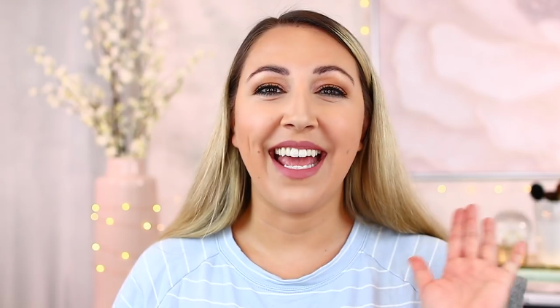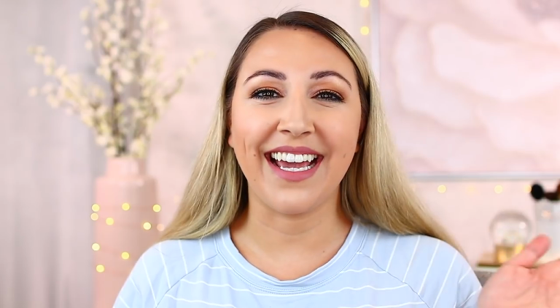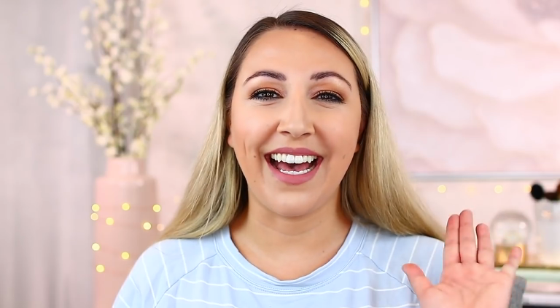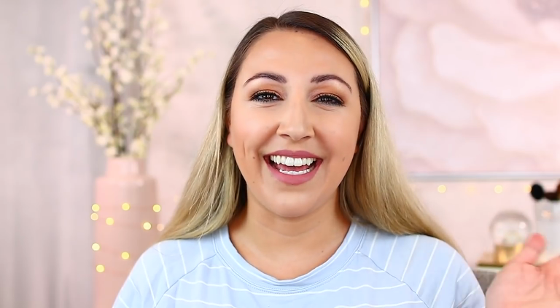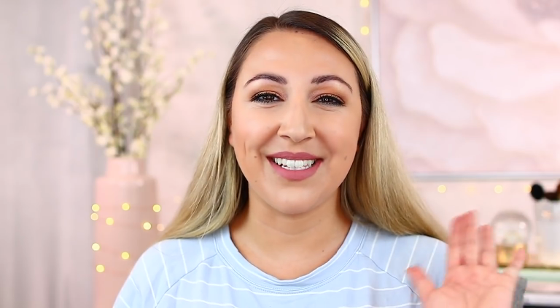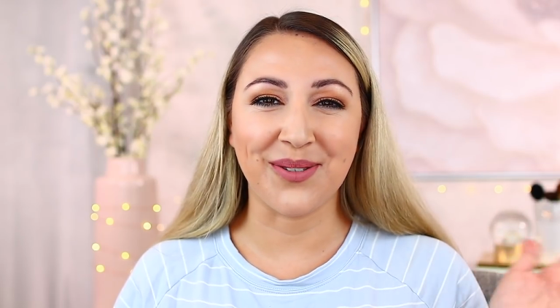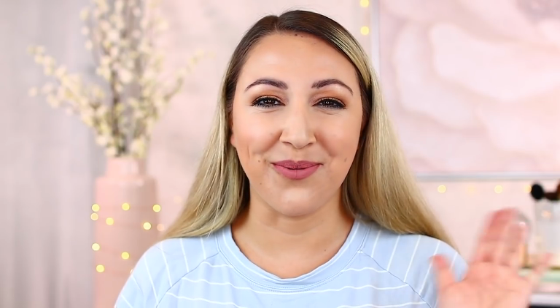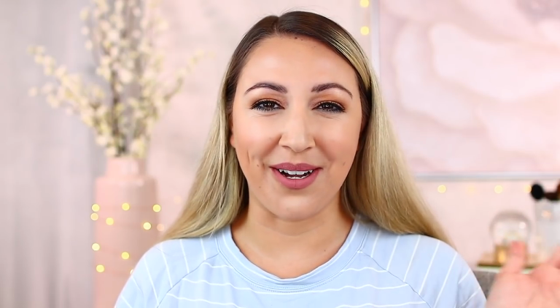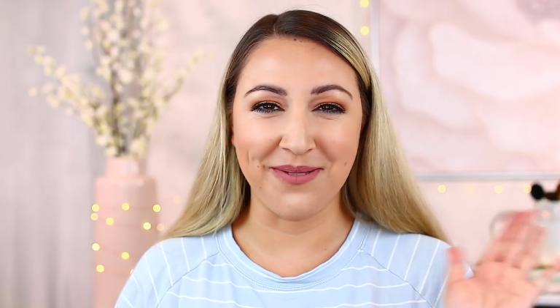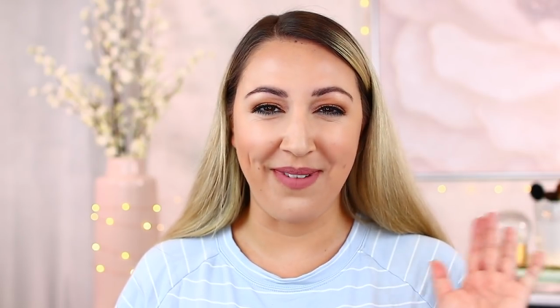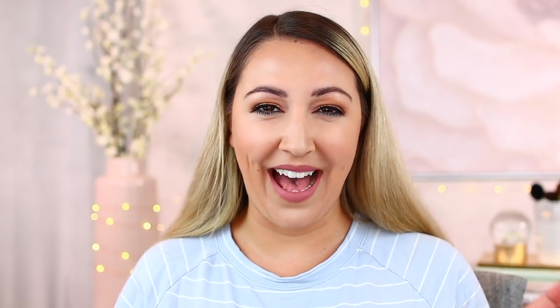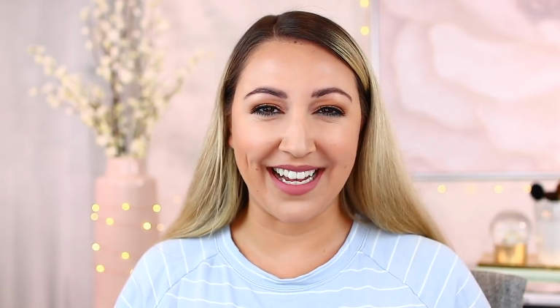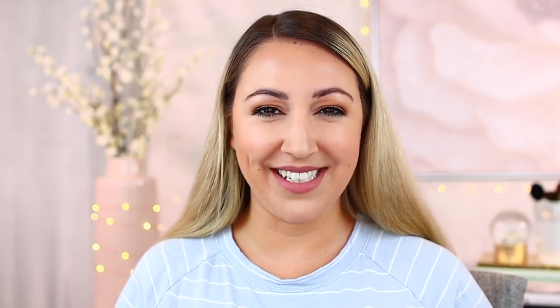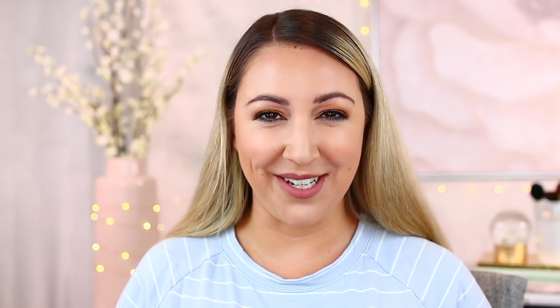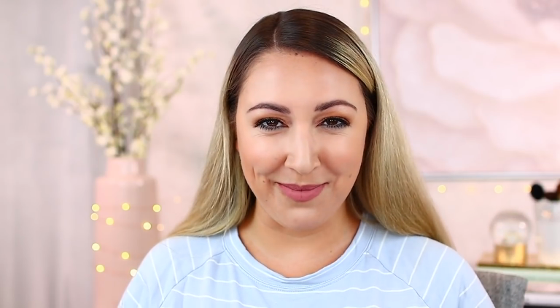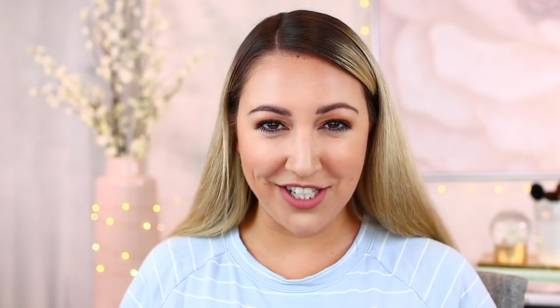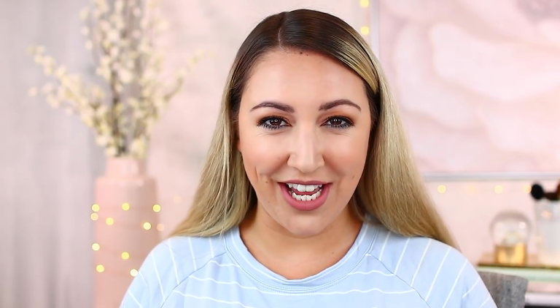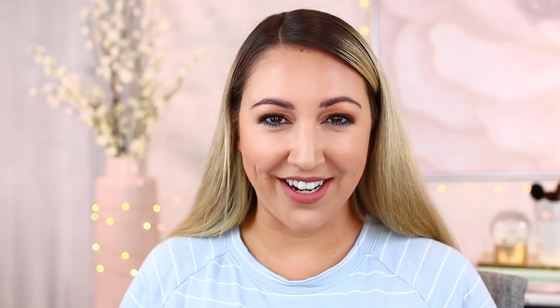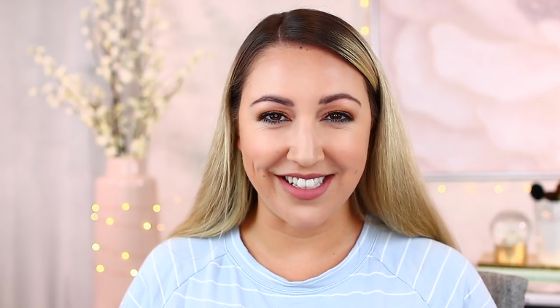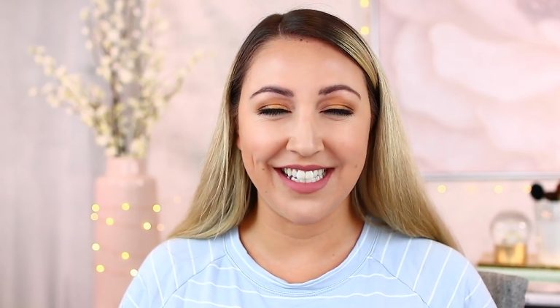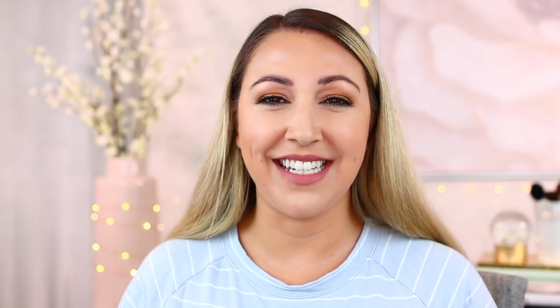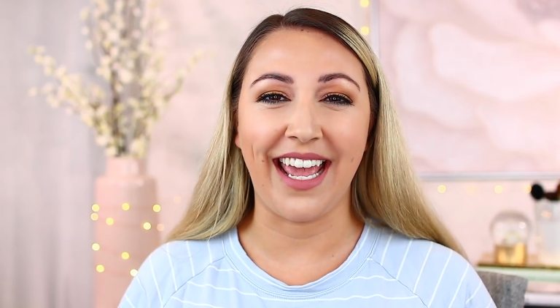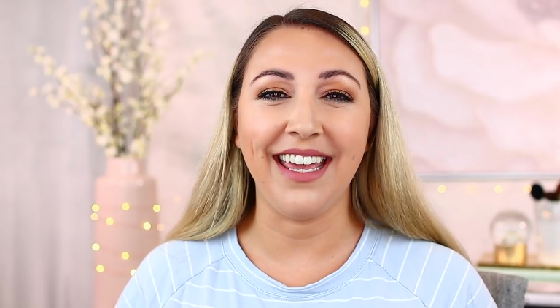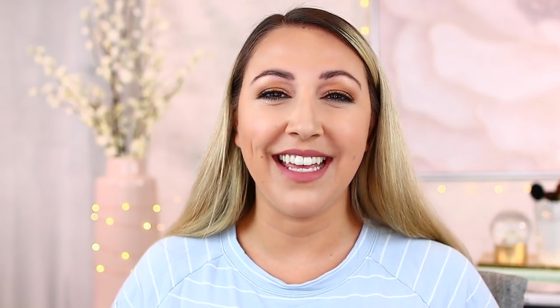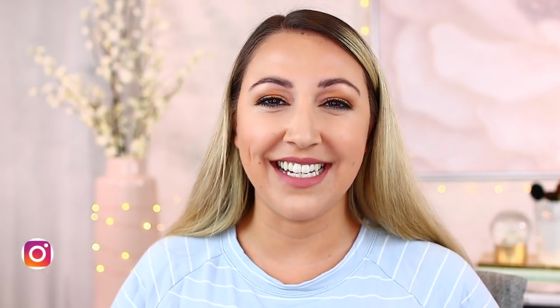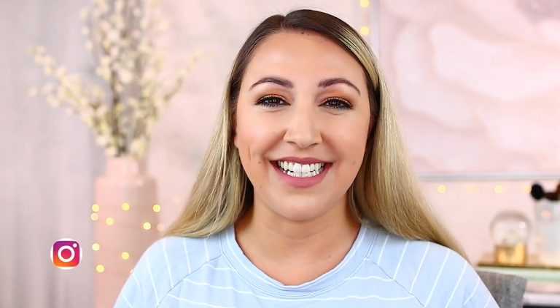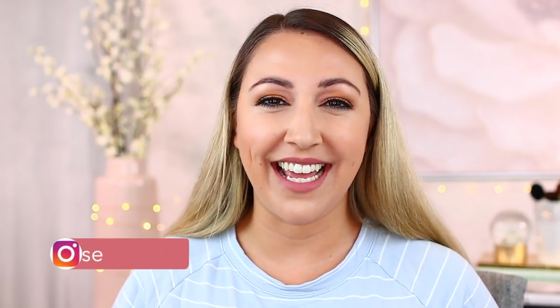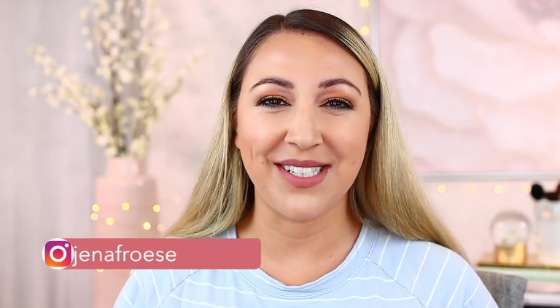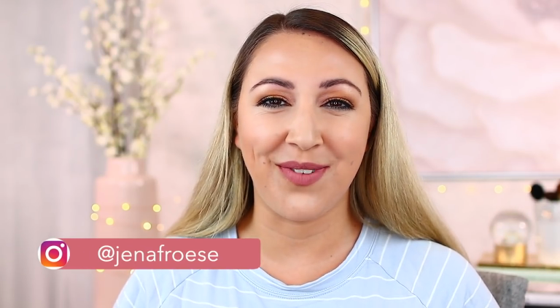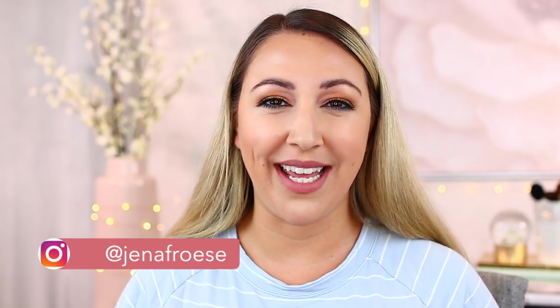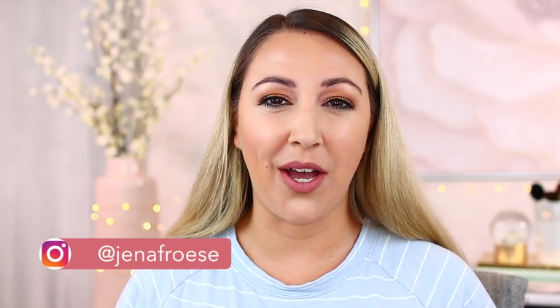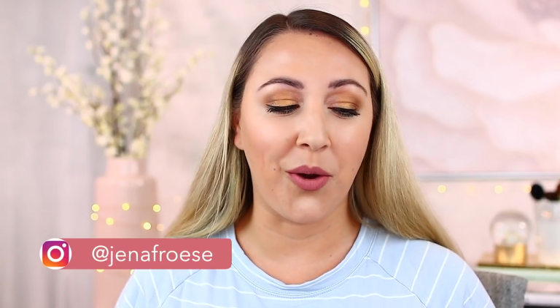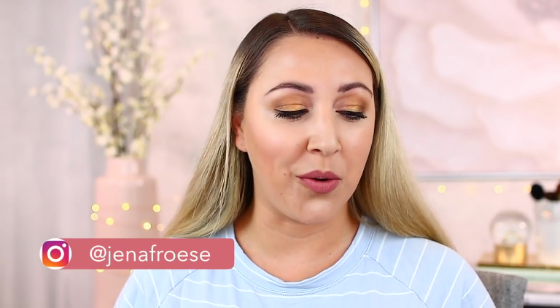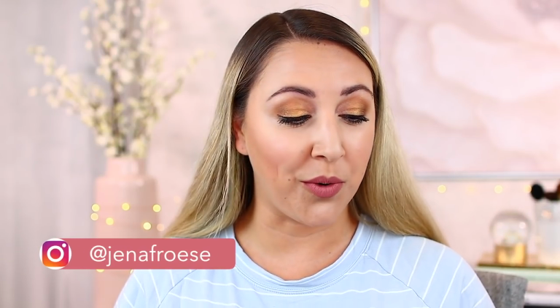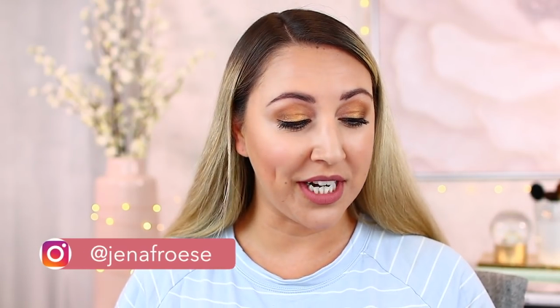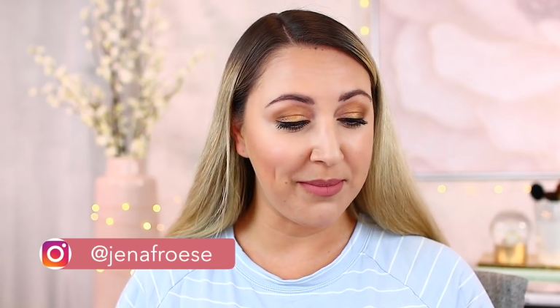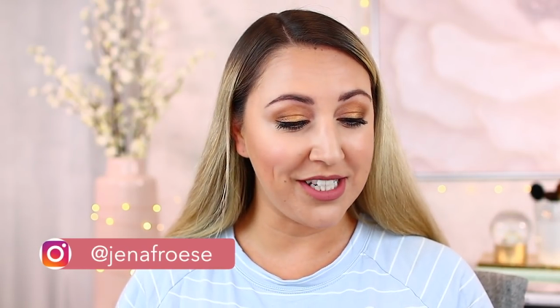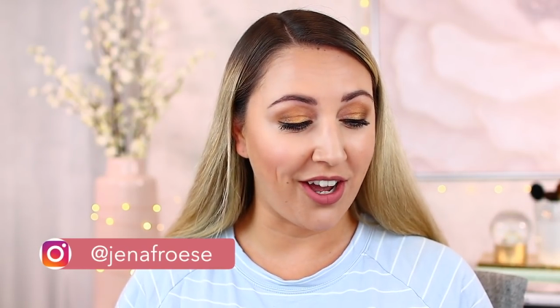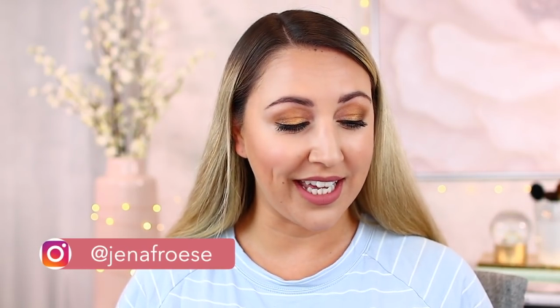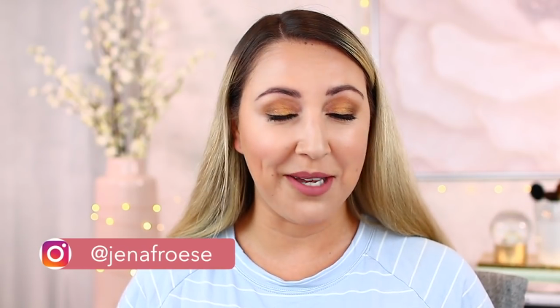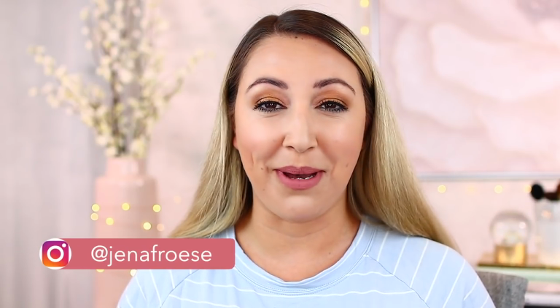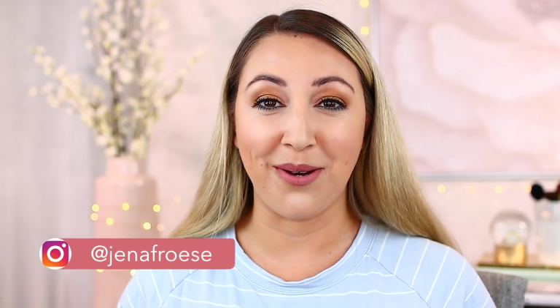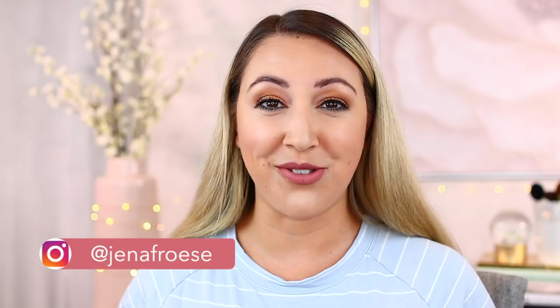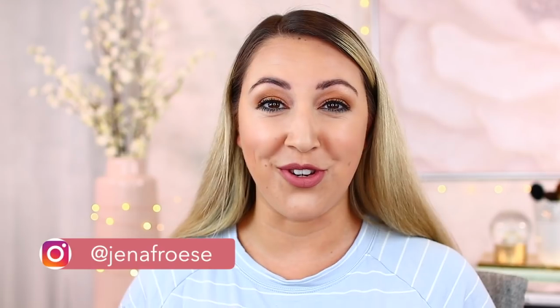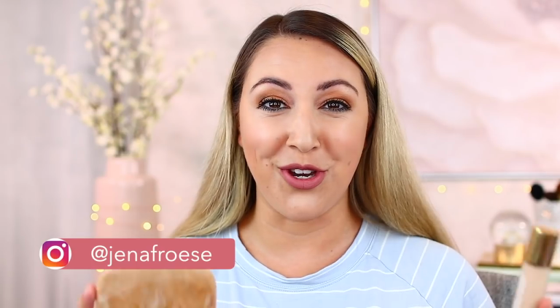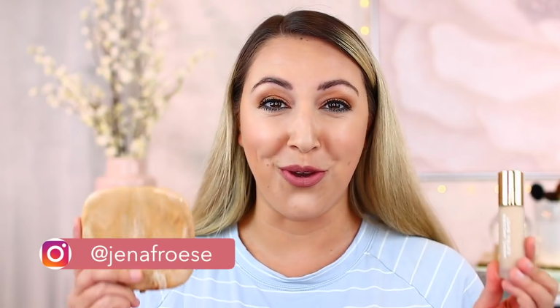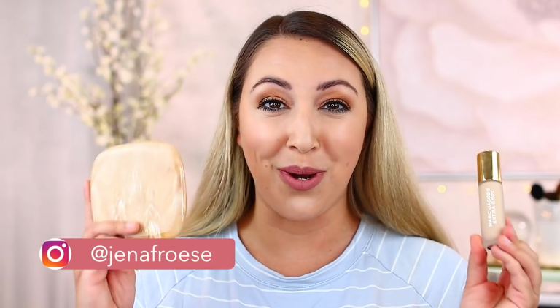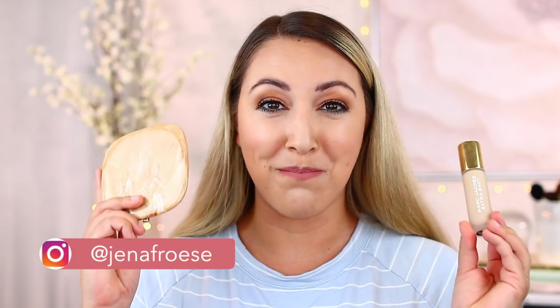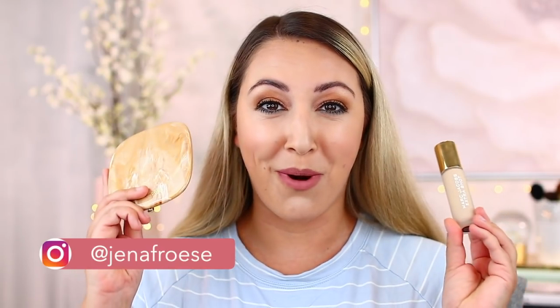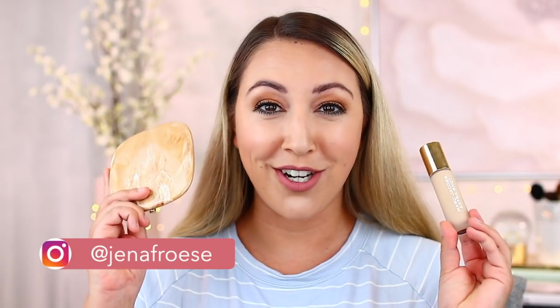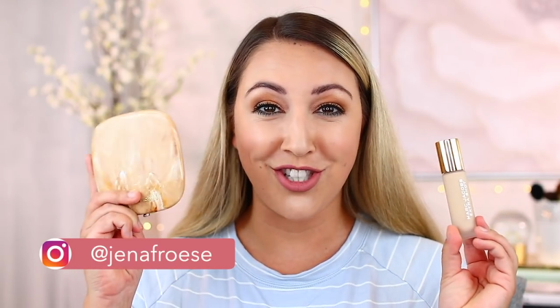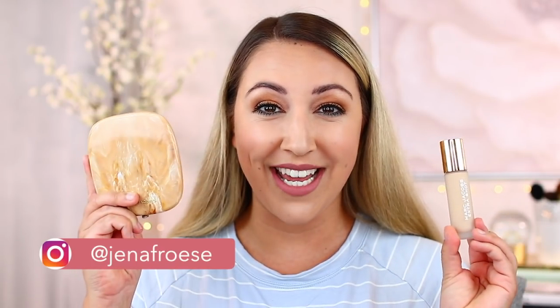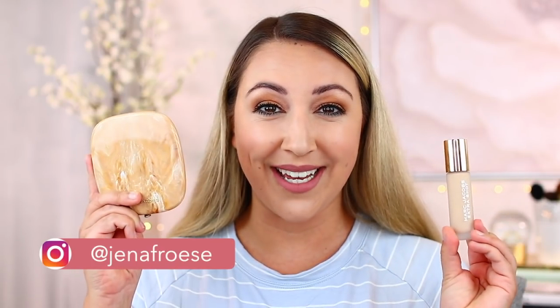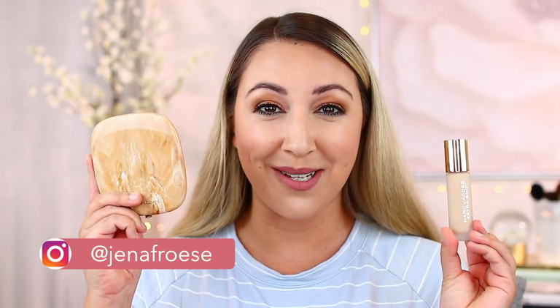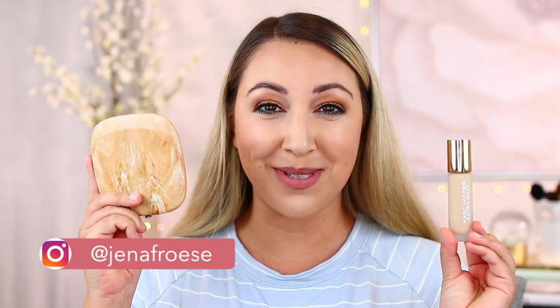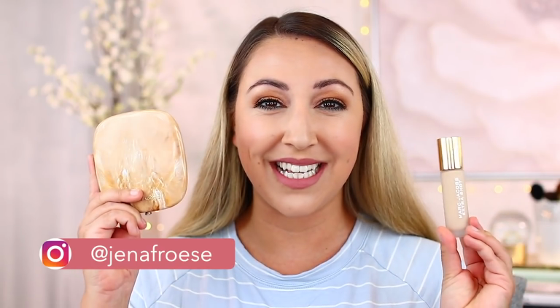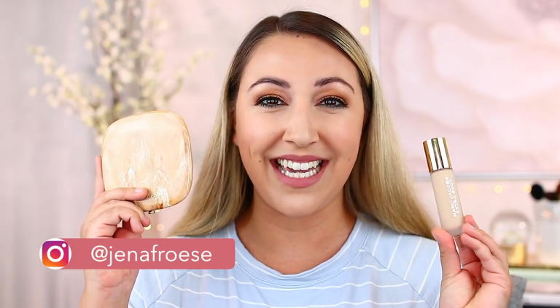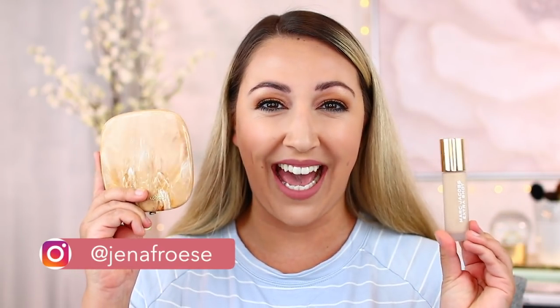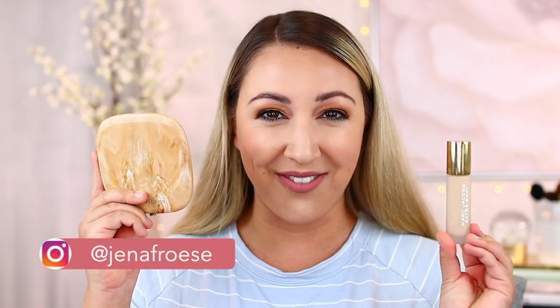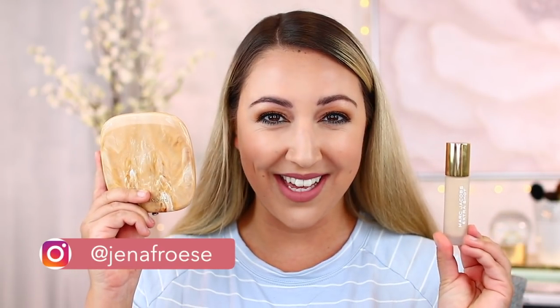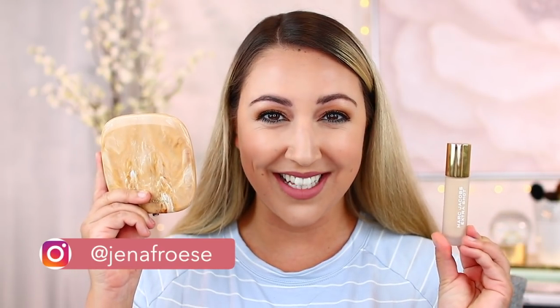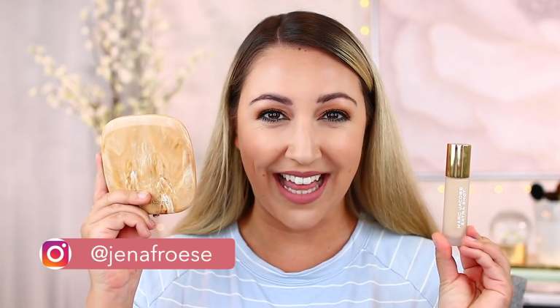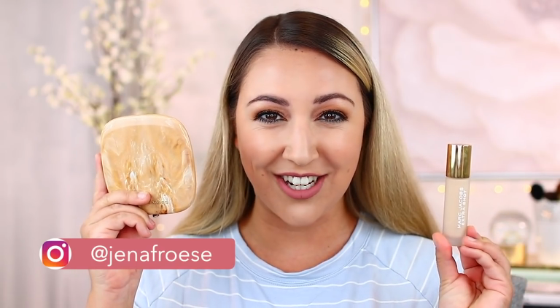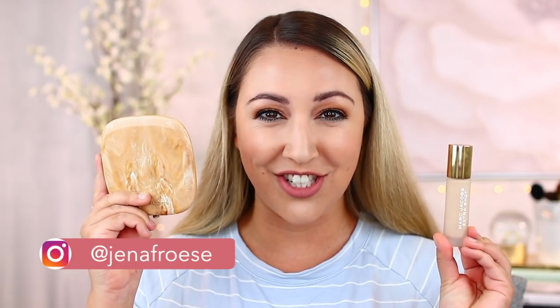Hey guys, welcome back to my channel today. In today's video, we're going to be talking about the new Marc Jacobs Cafe Collection.